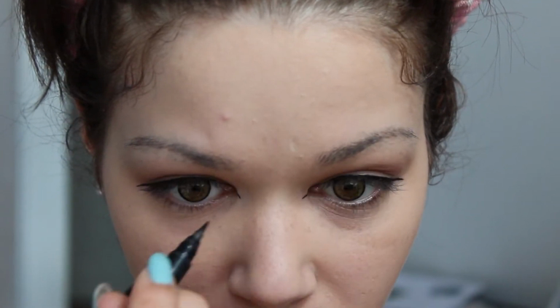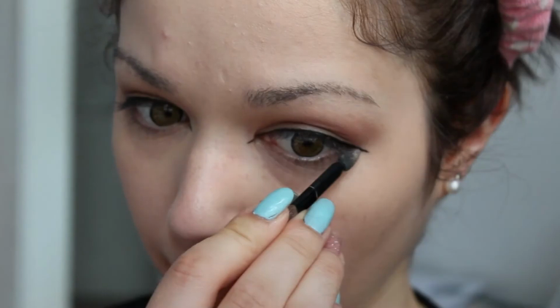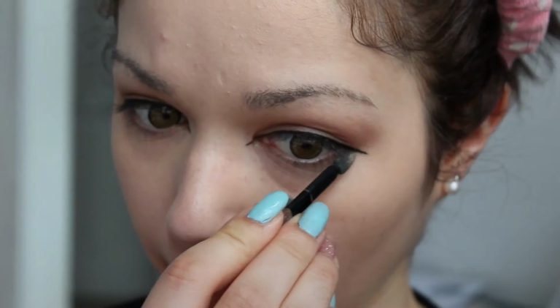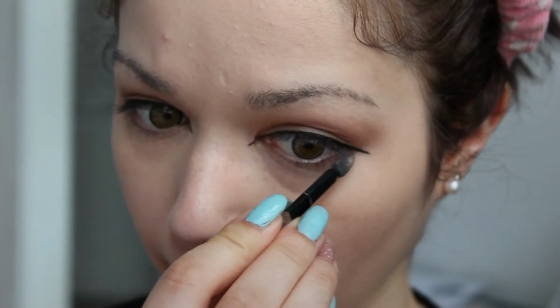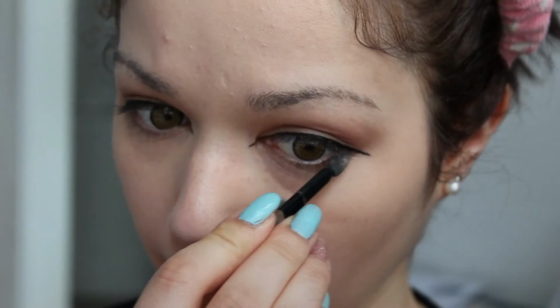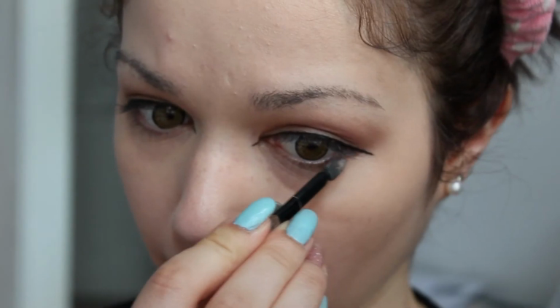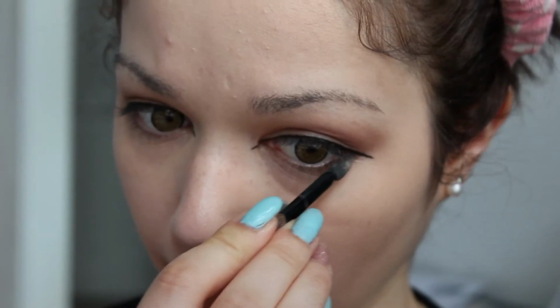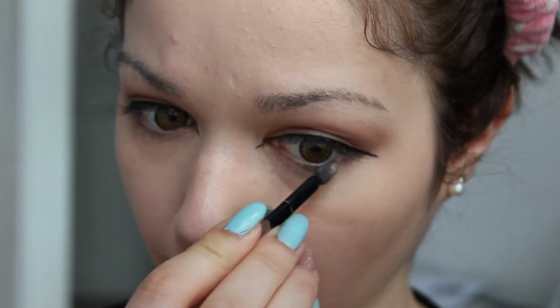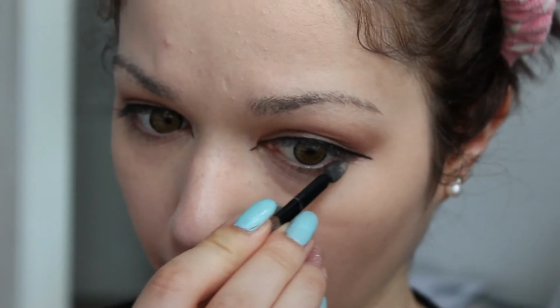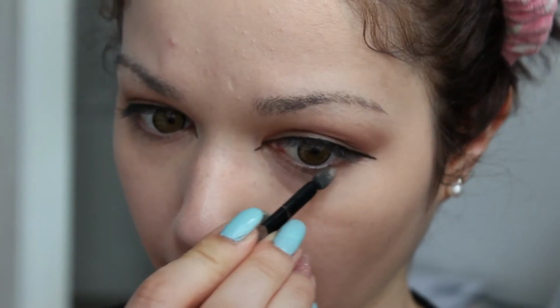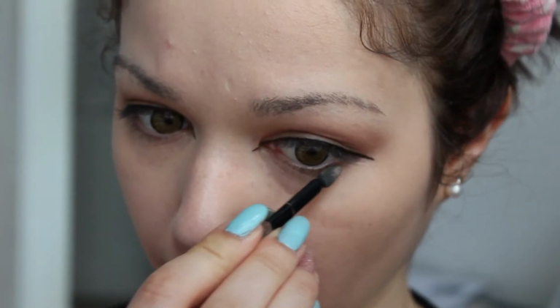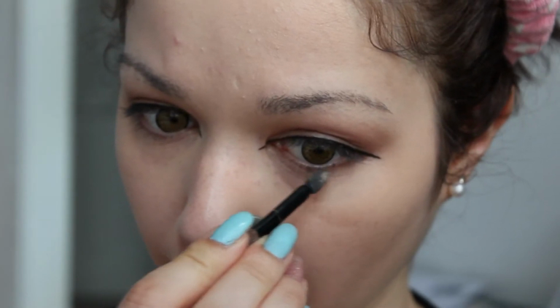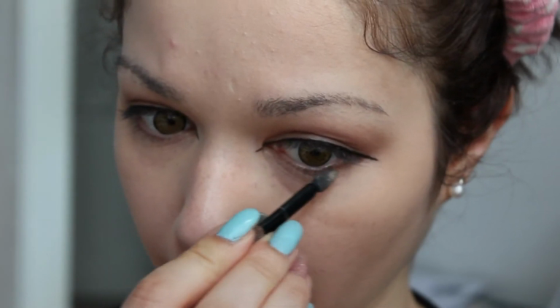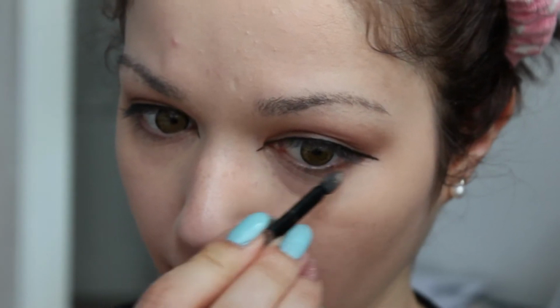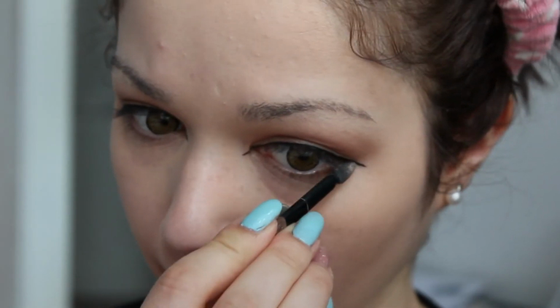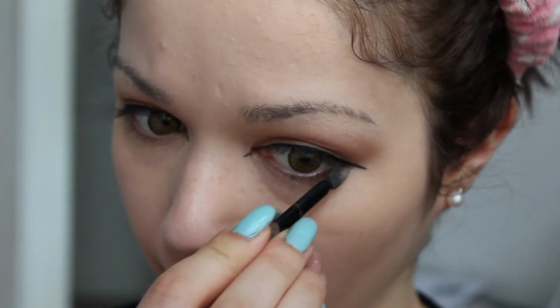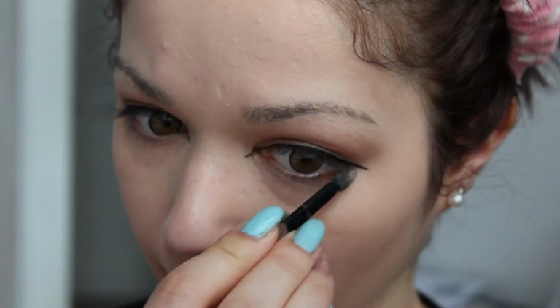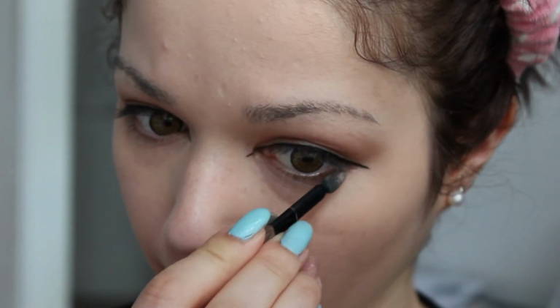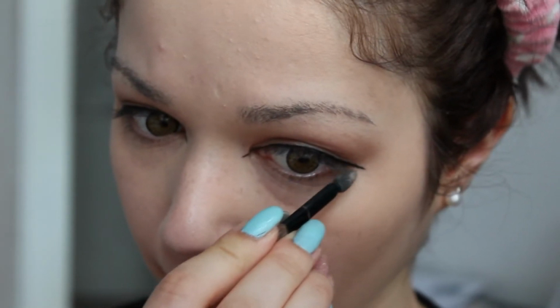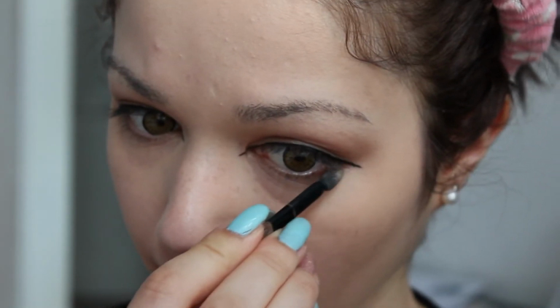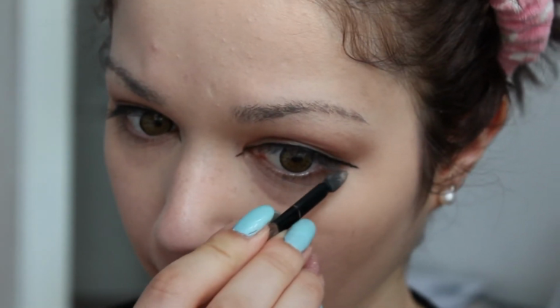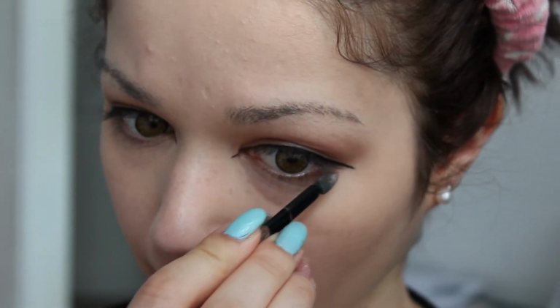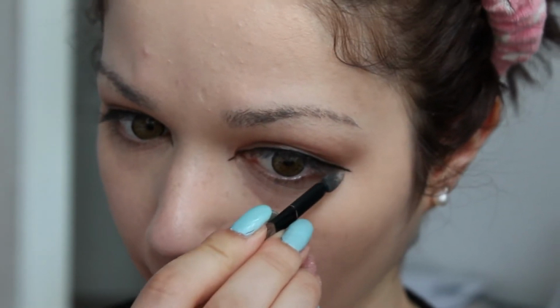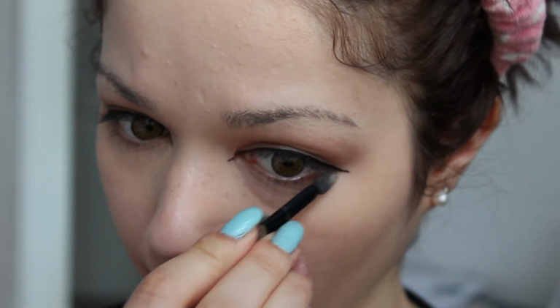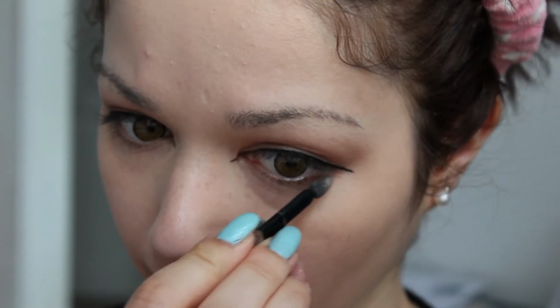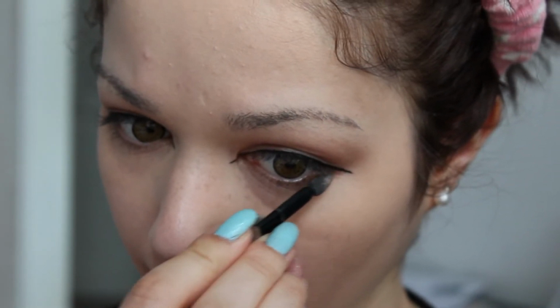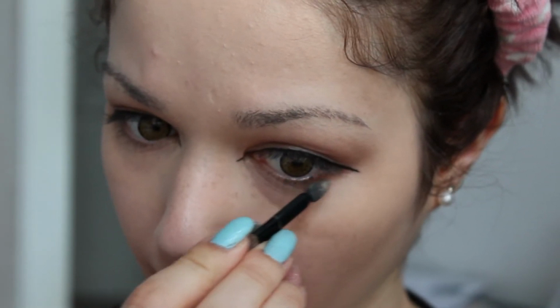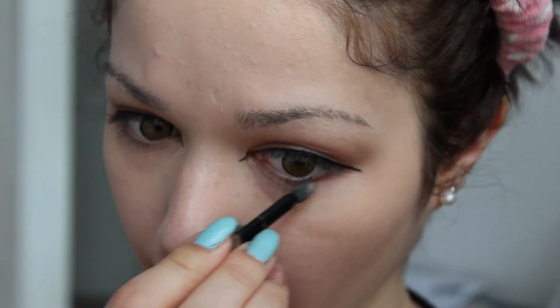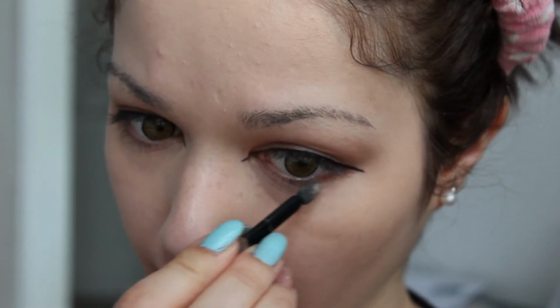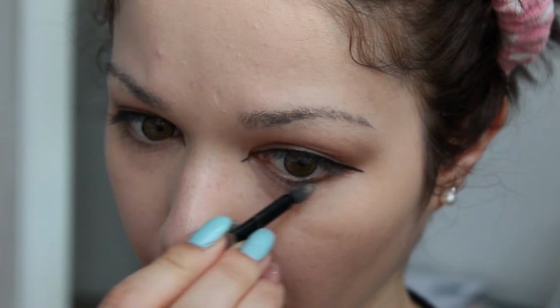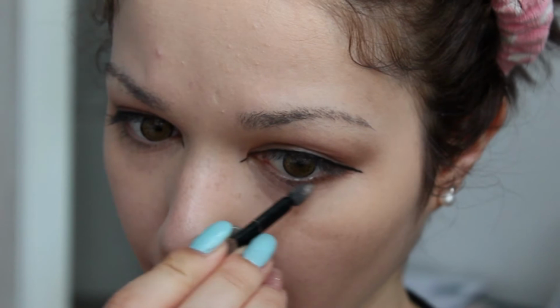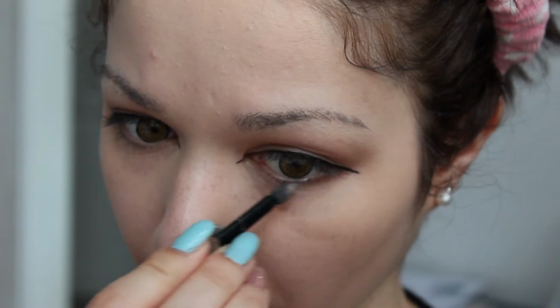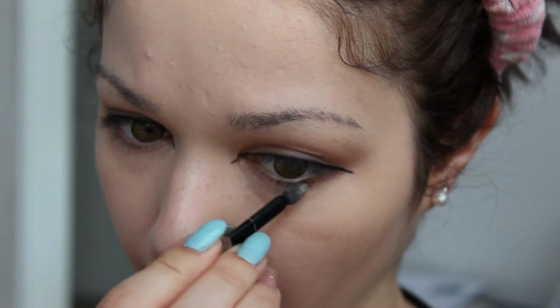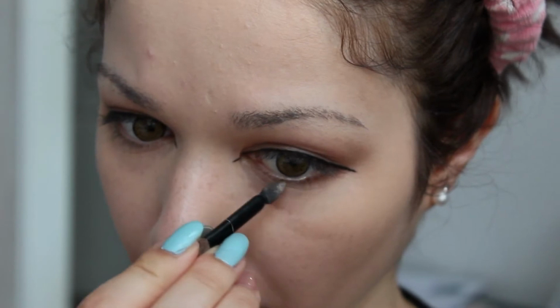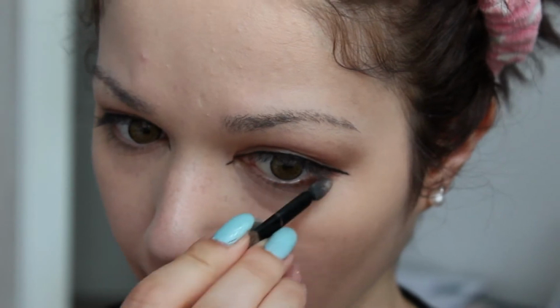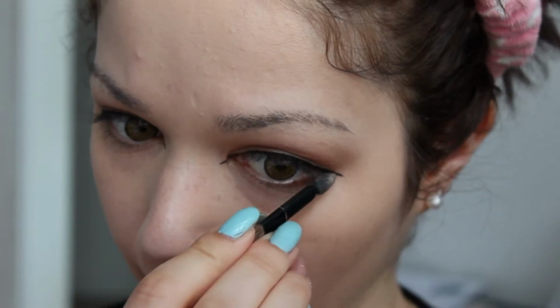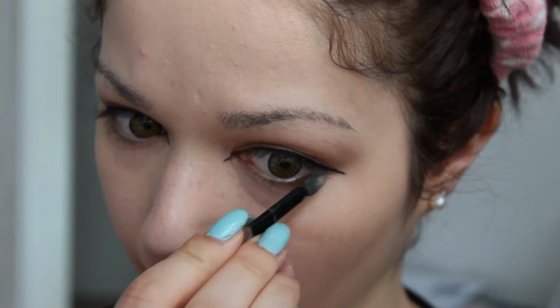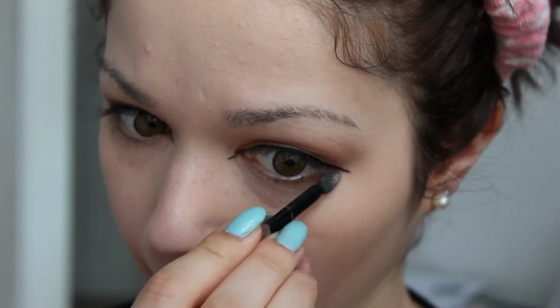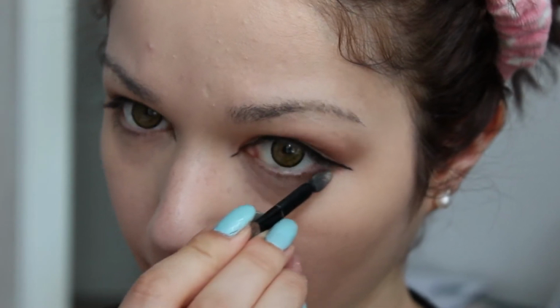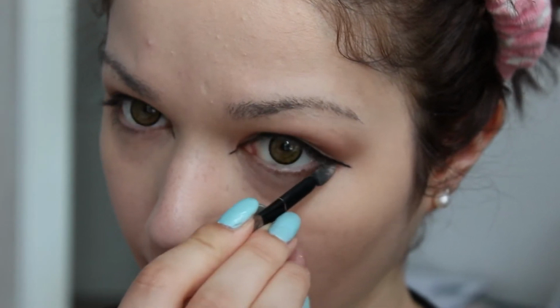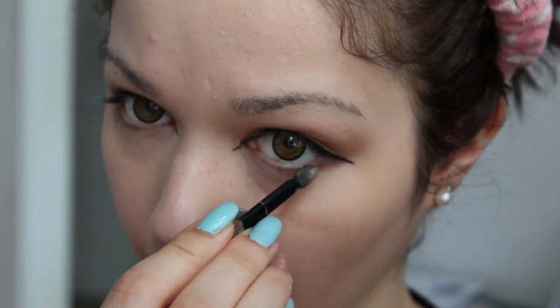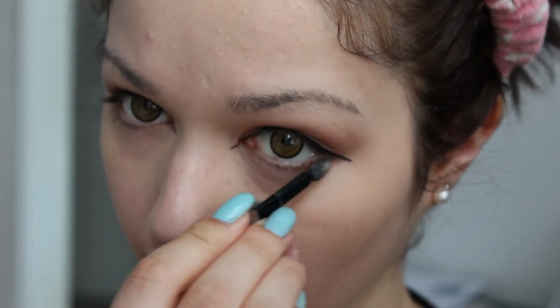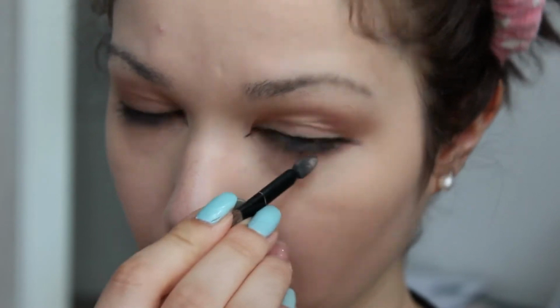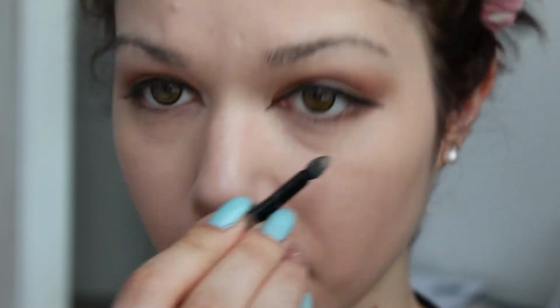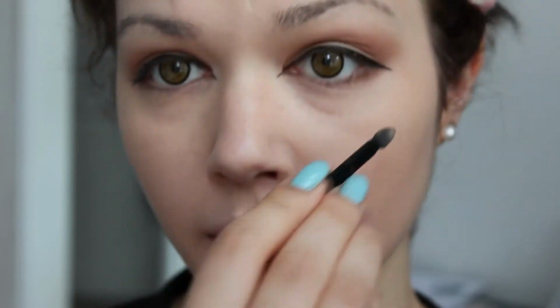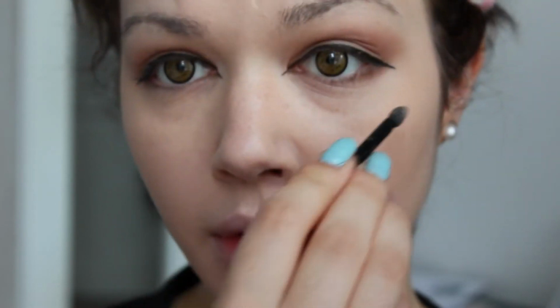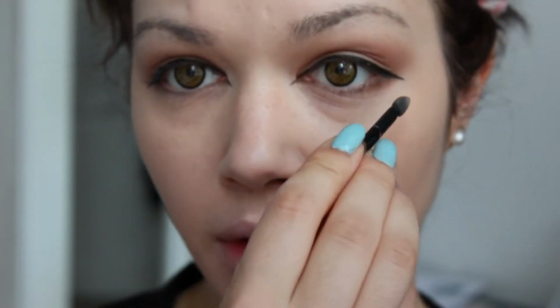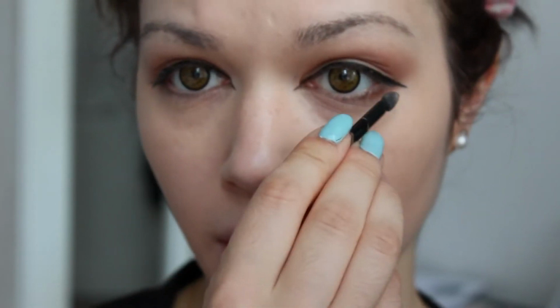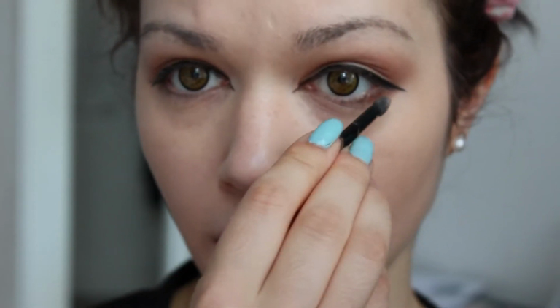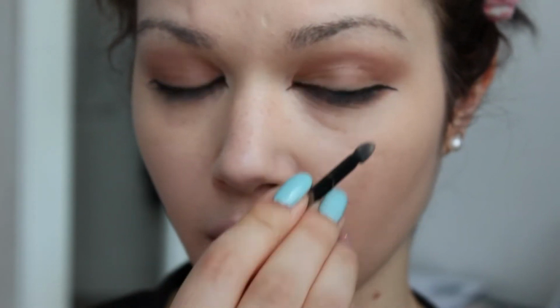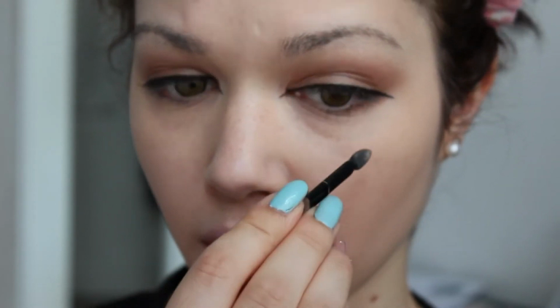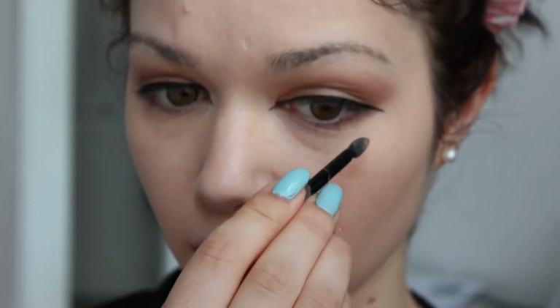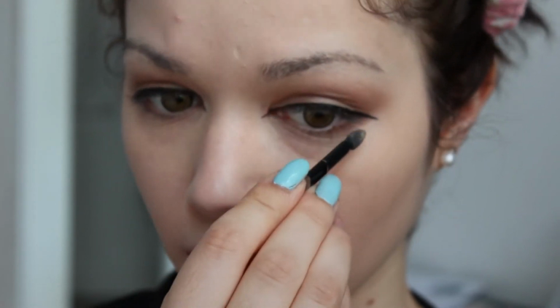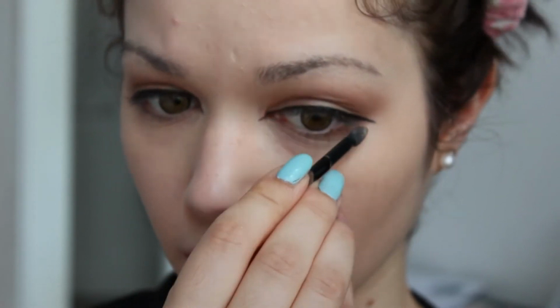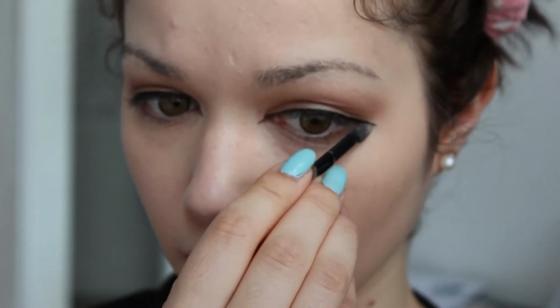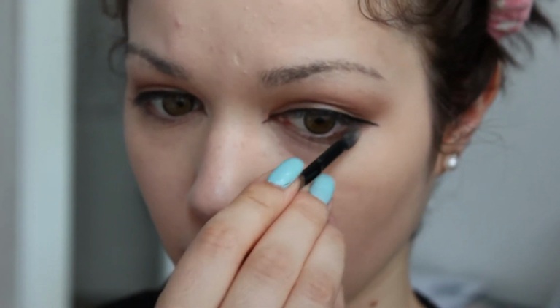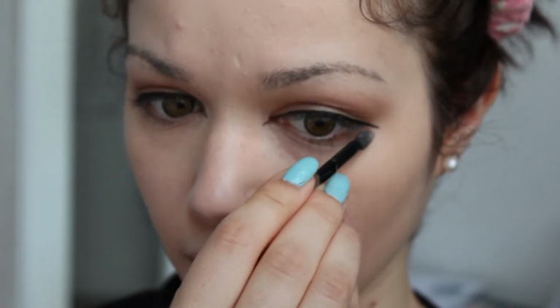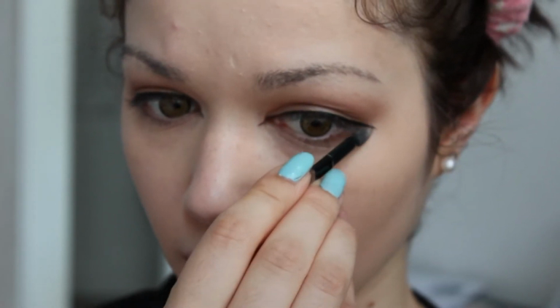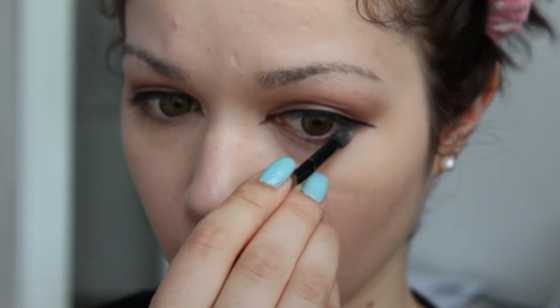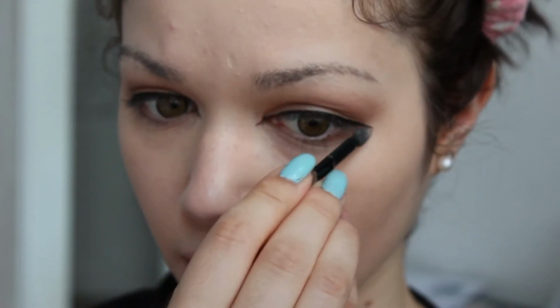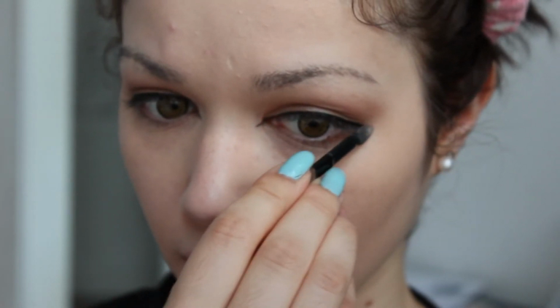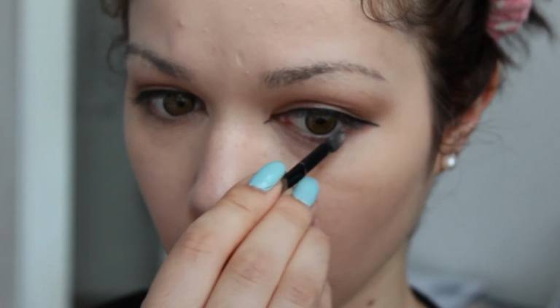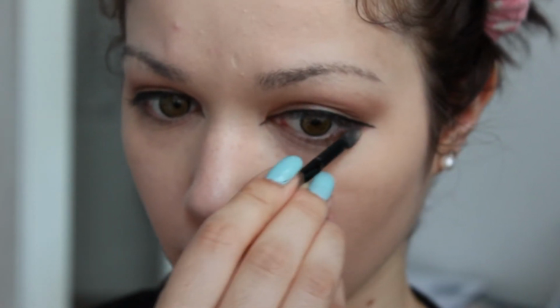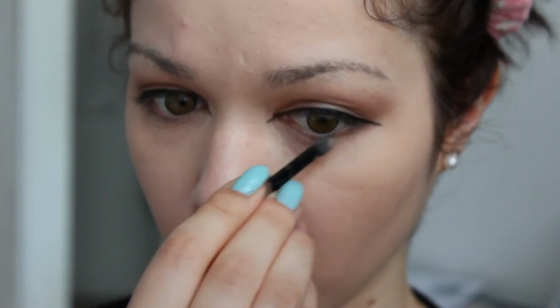Then use the same brown eyeshadow under your eye, just connecting your lash line and your newly drawn eyeliner.